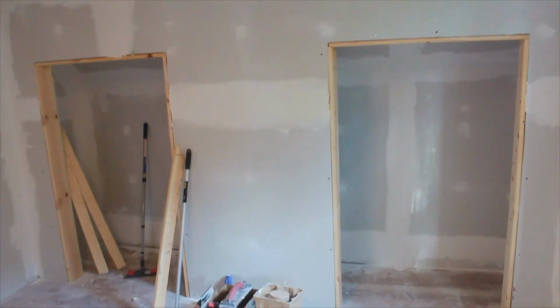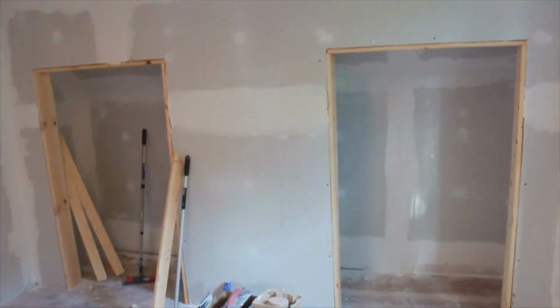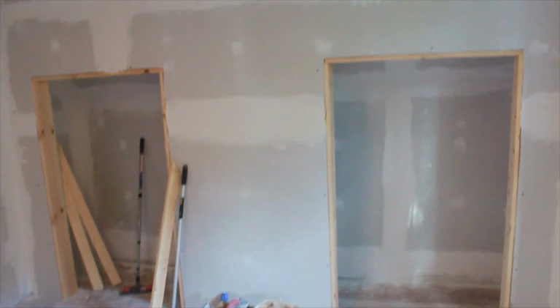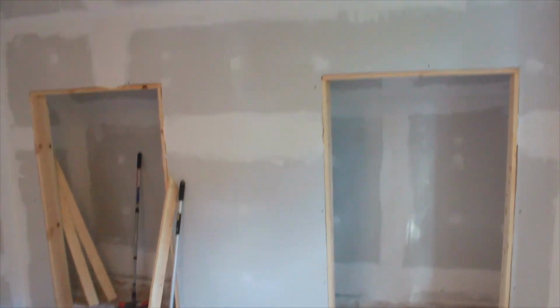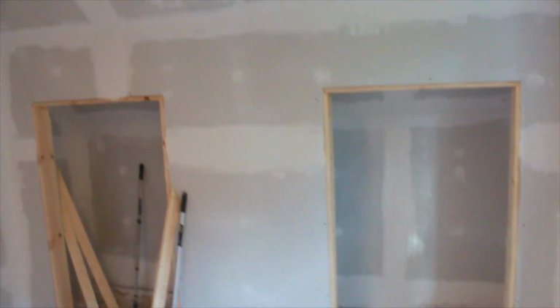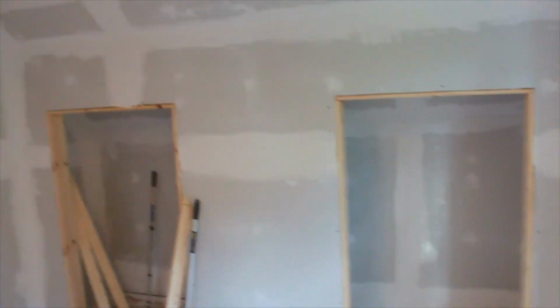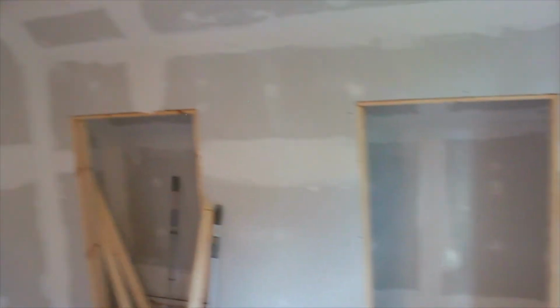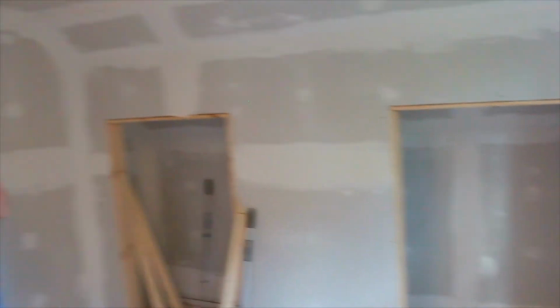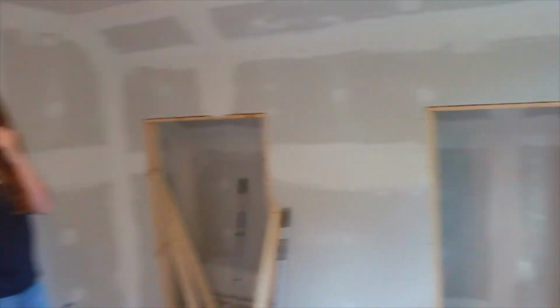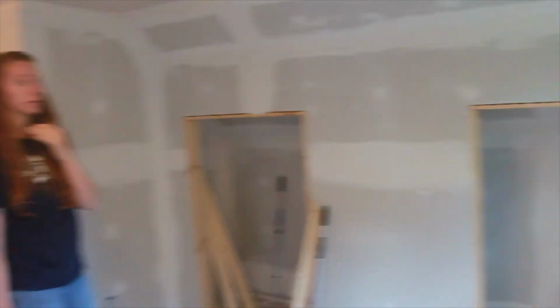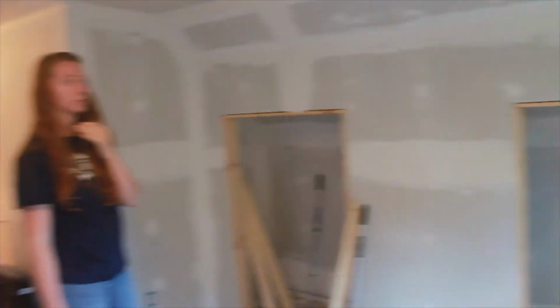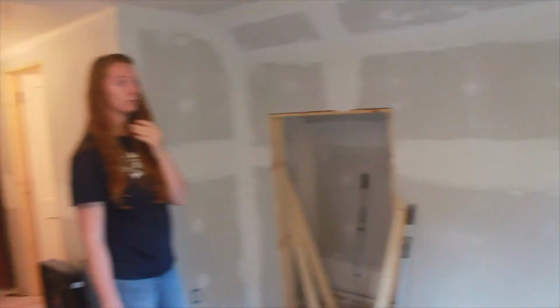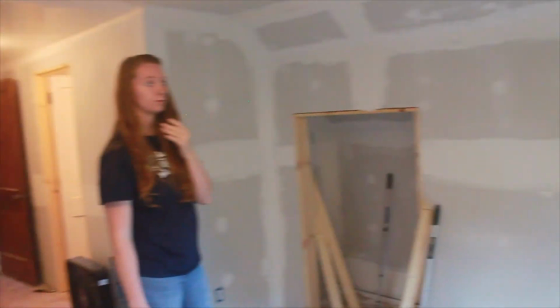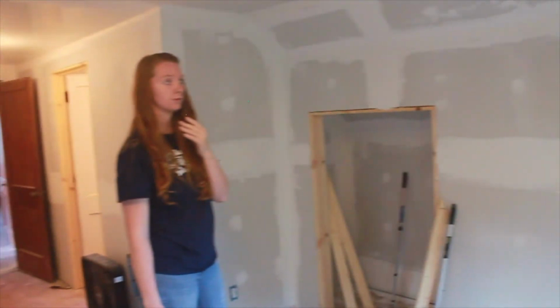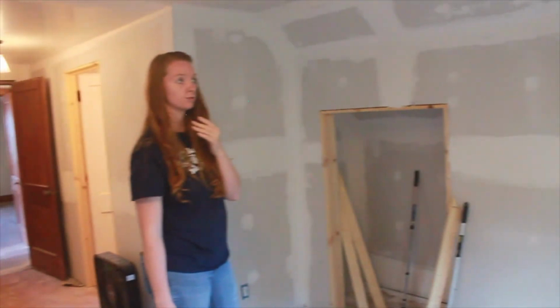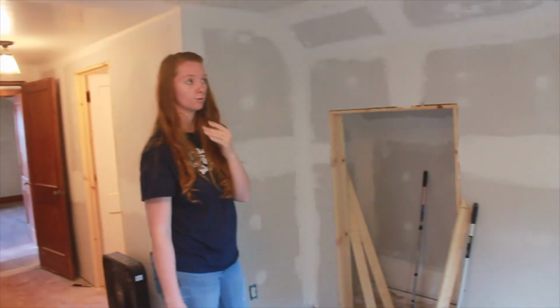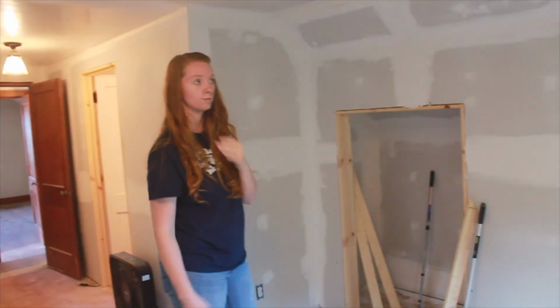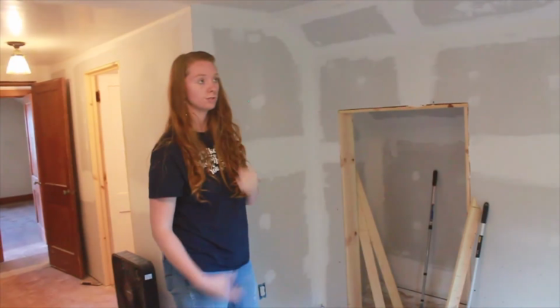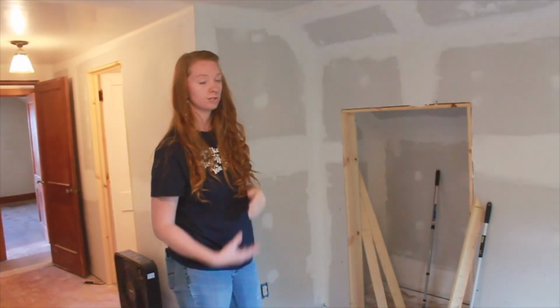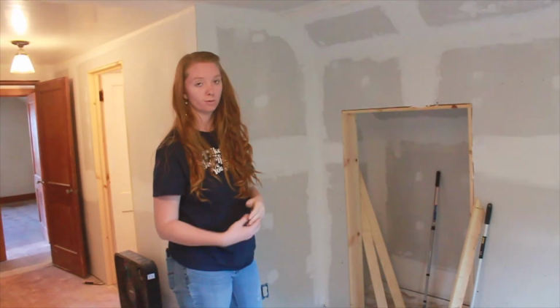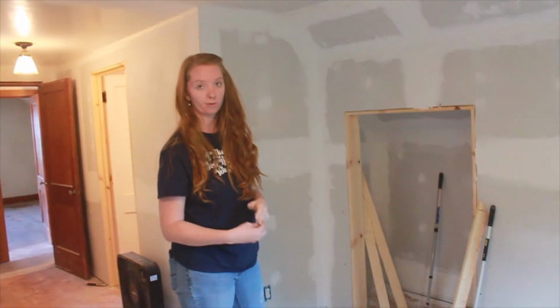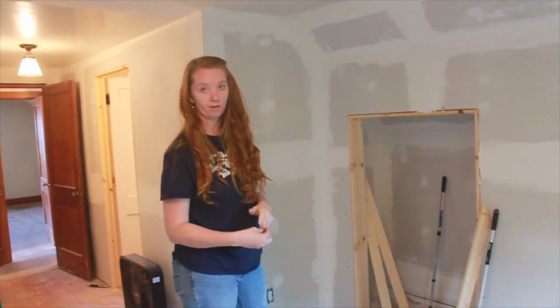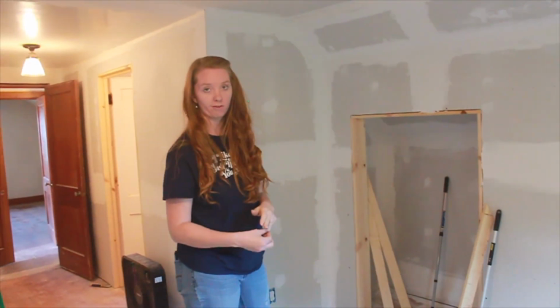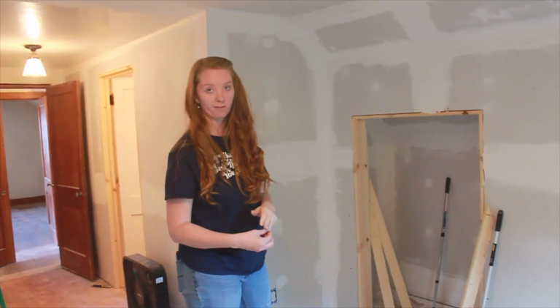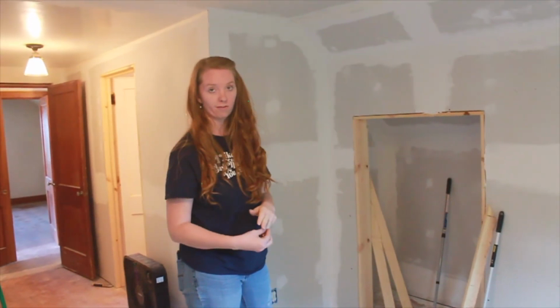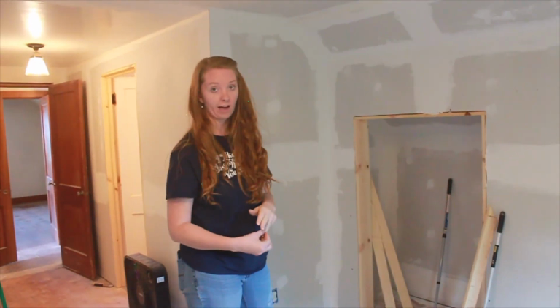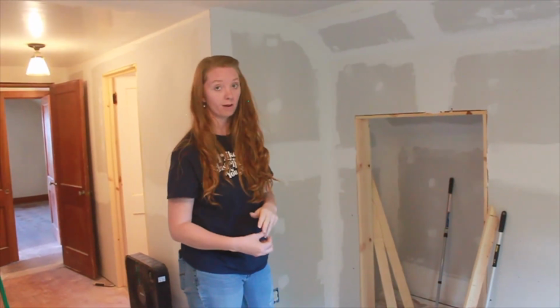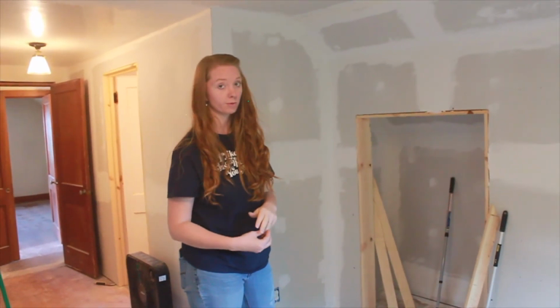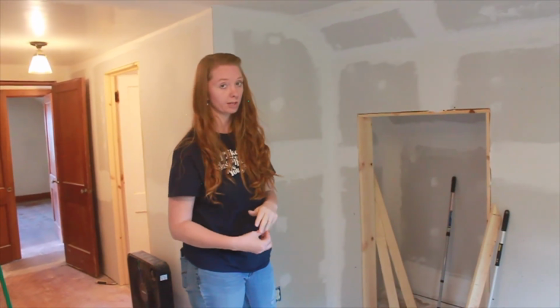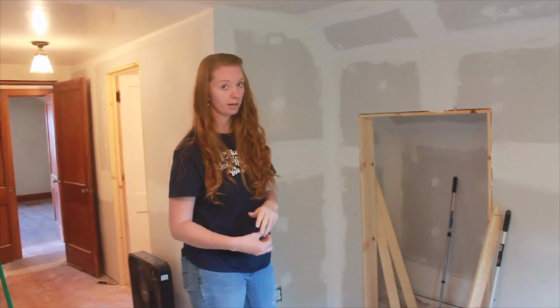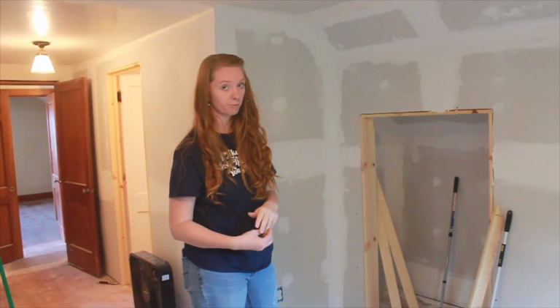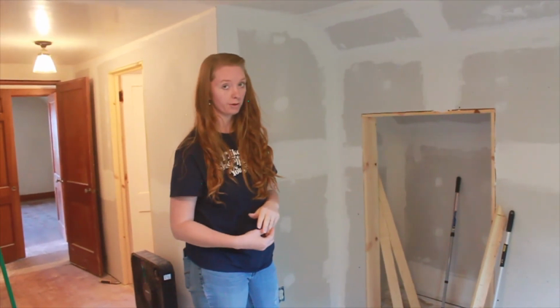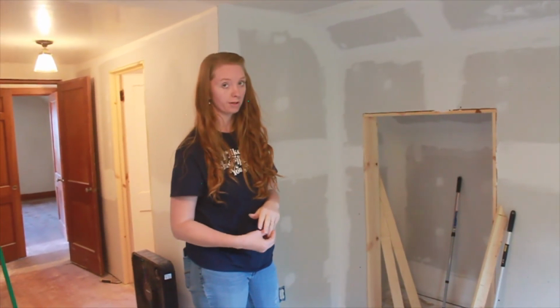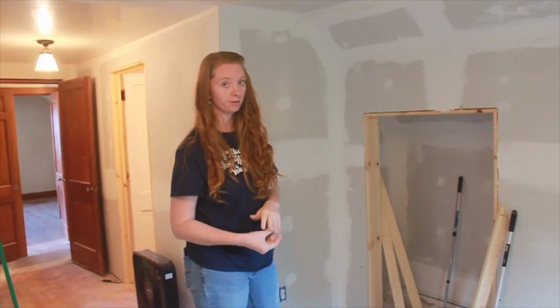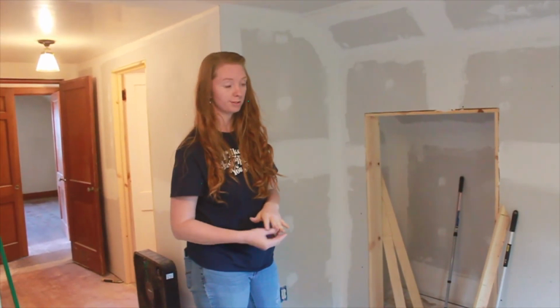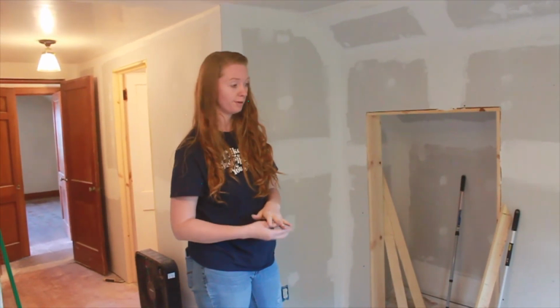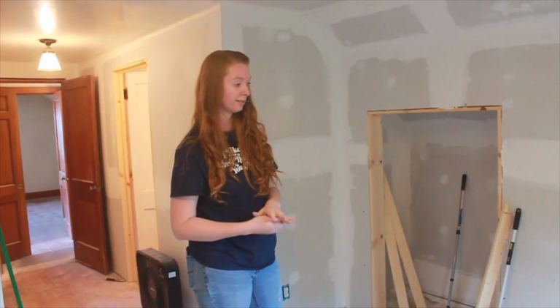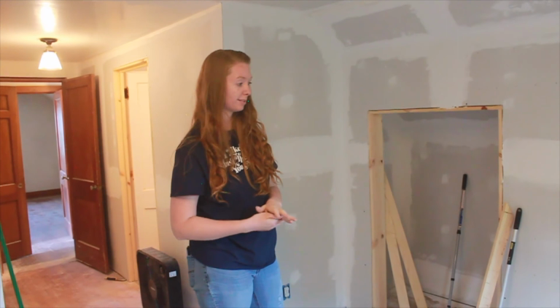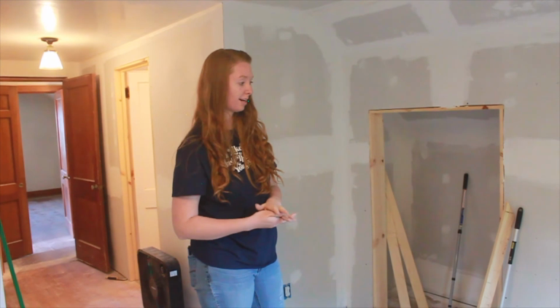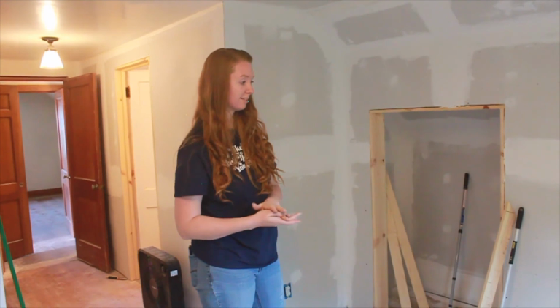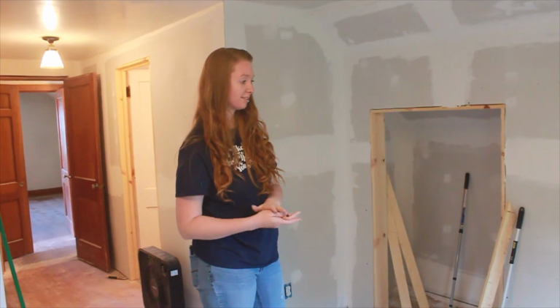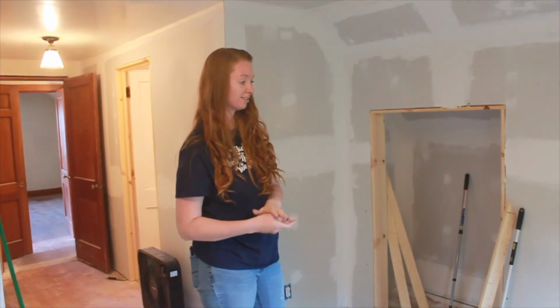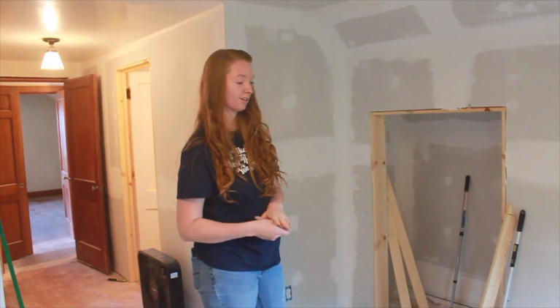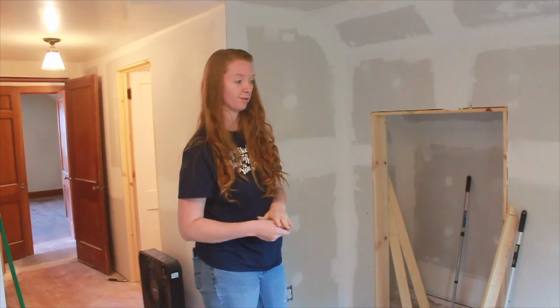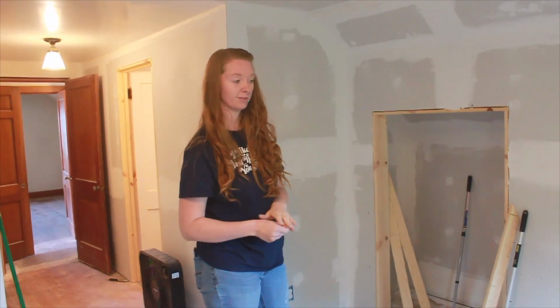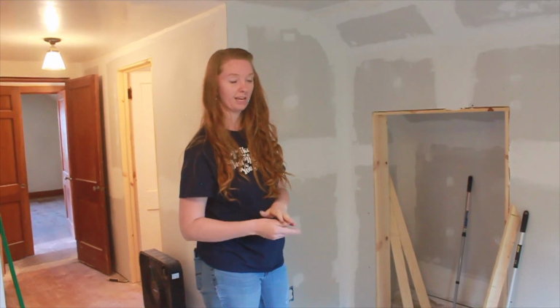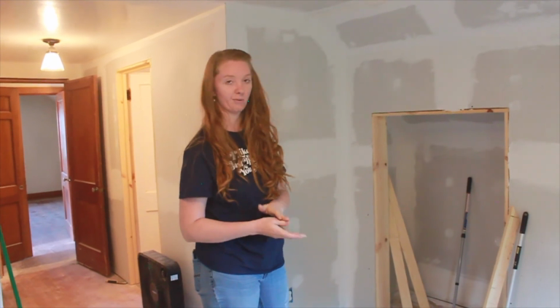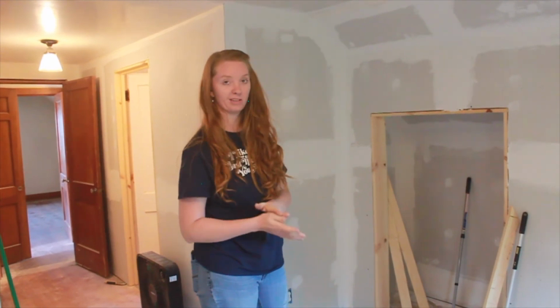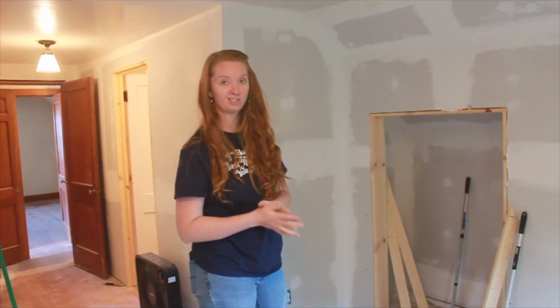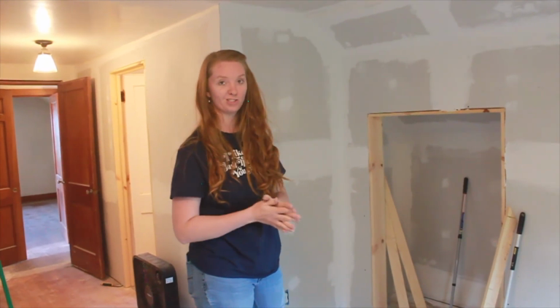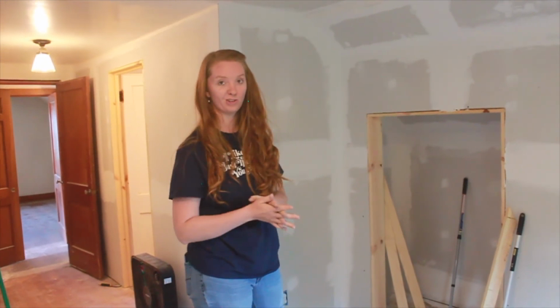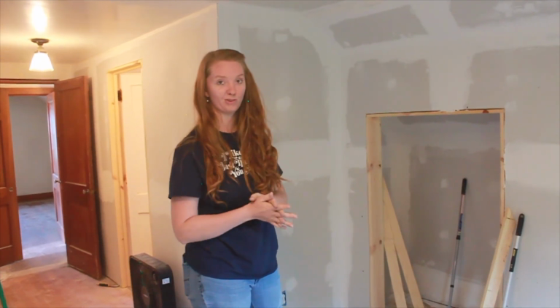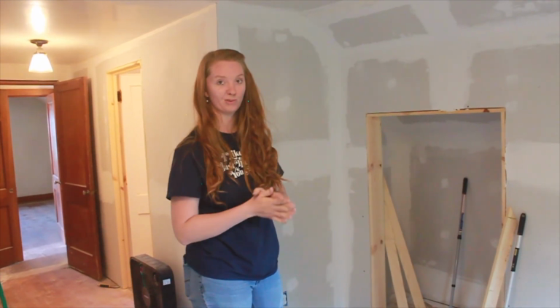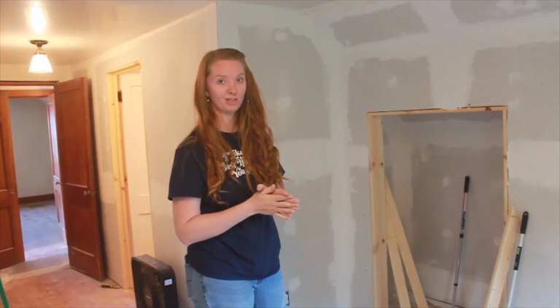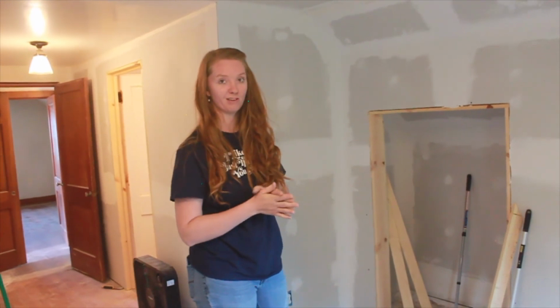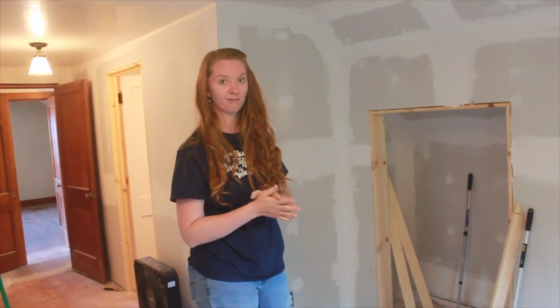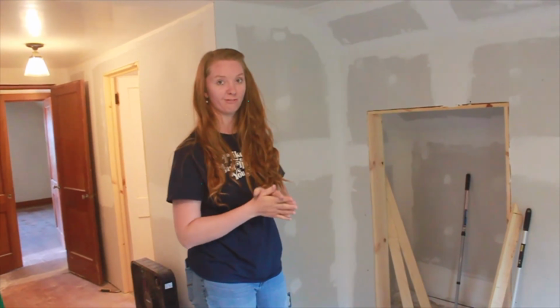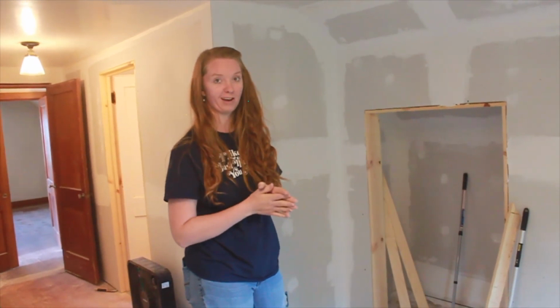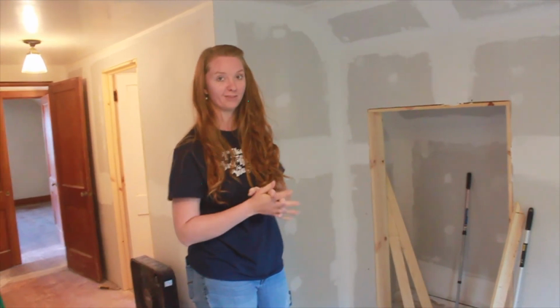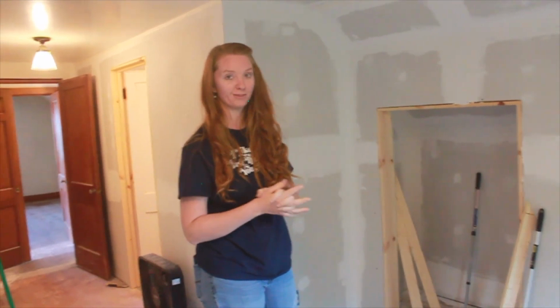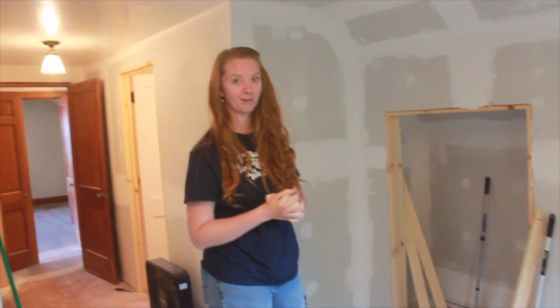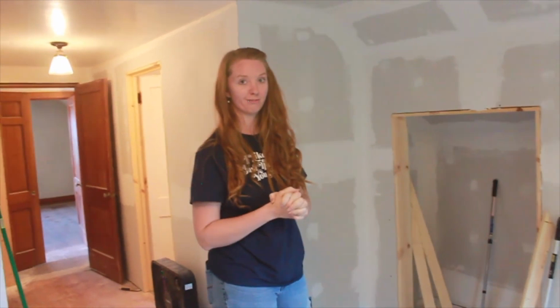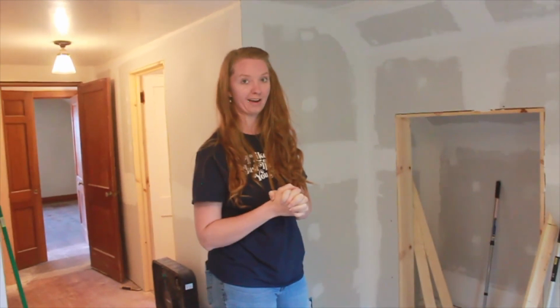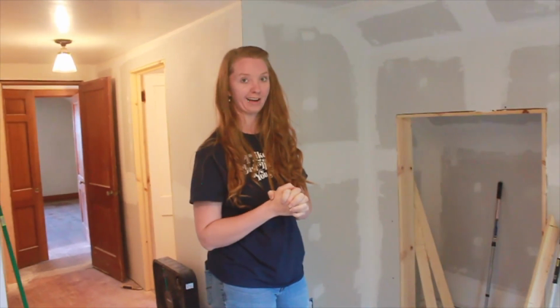There's still a lot of drywalling to do in this room, but other than that we're getting pretty close to being done. I can't wait to show you the final results.